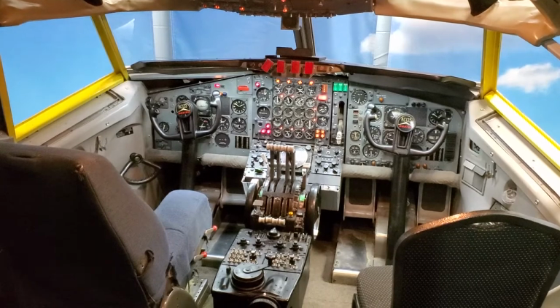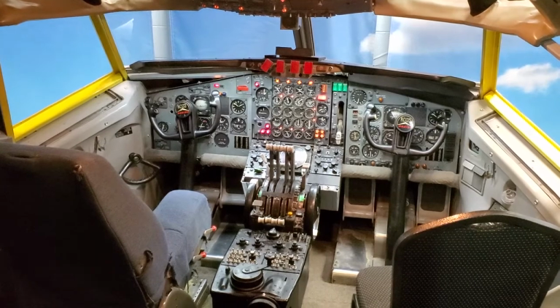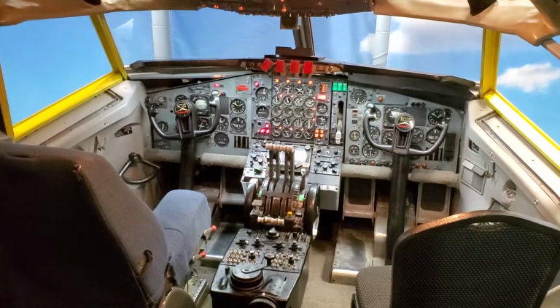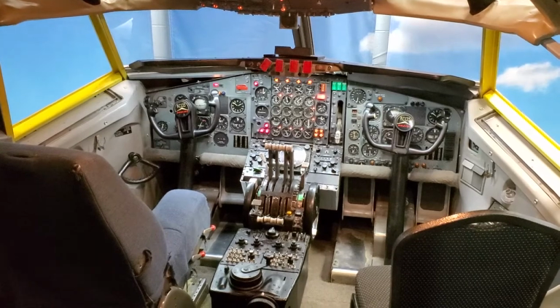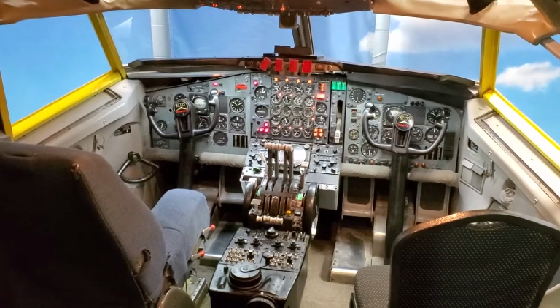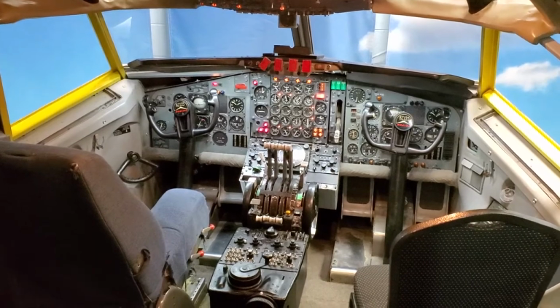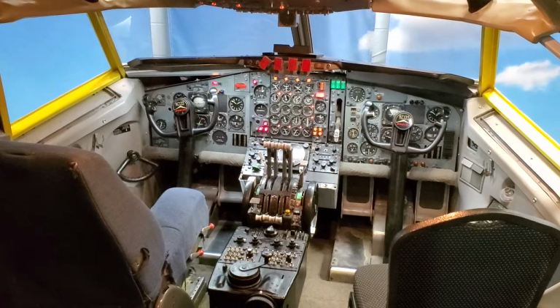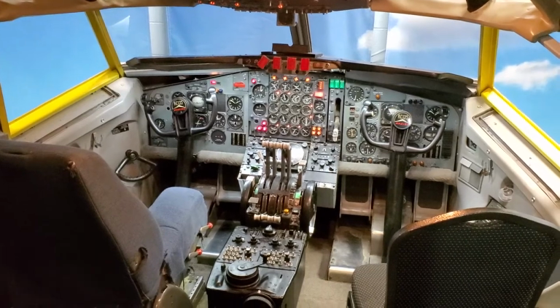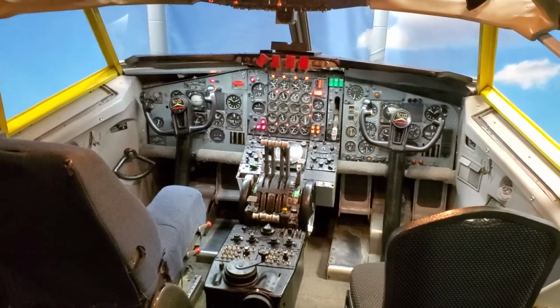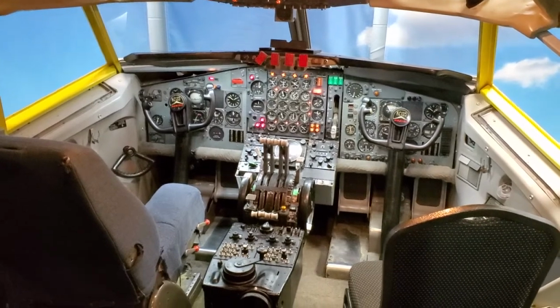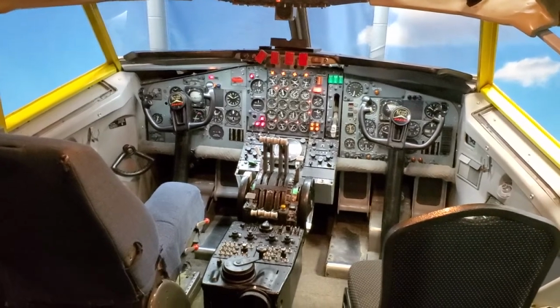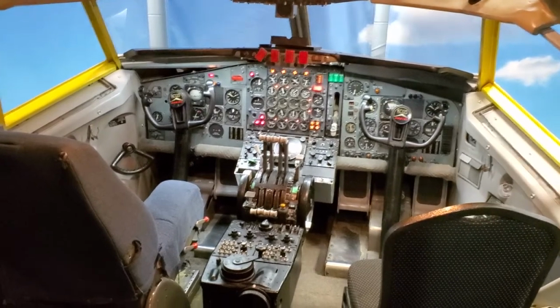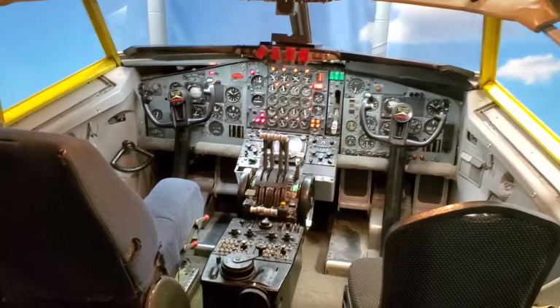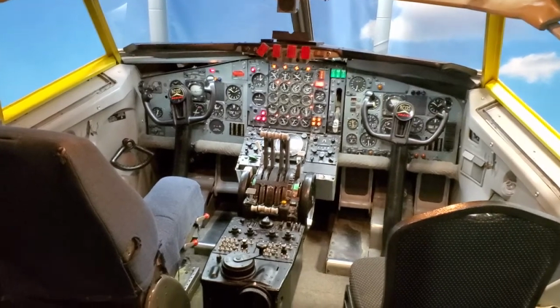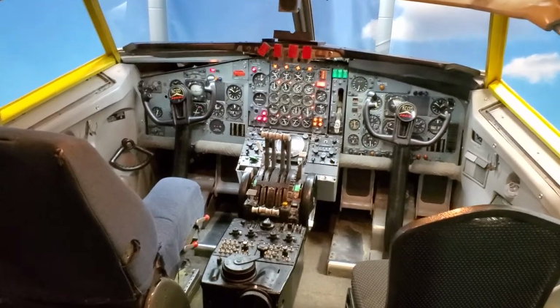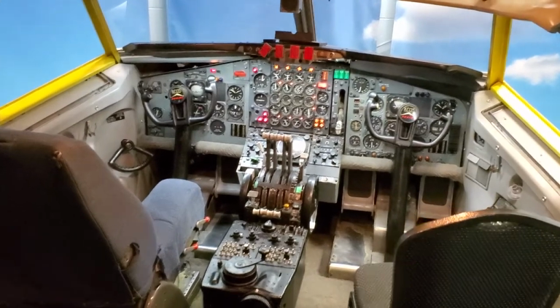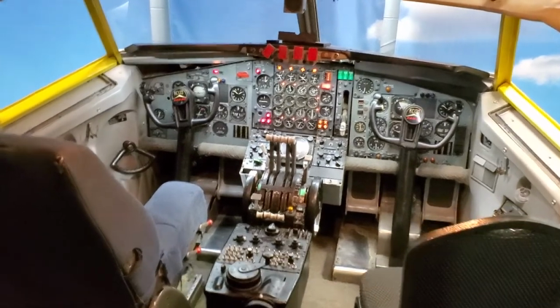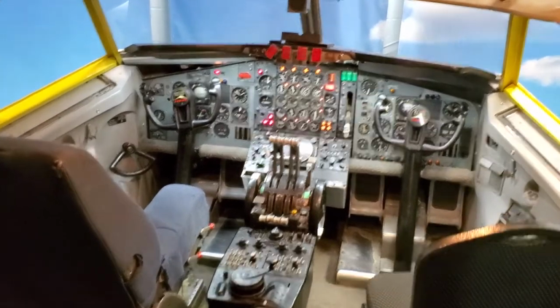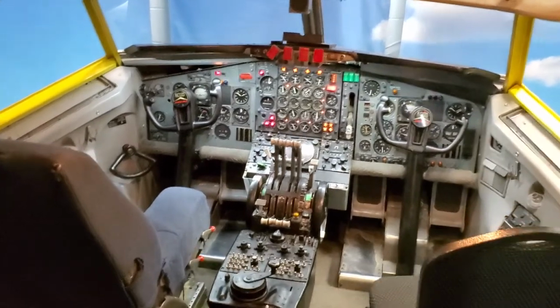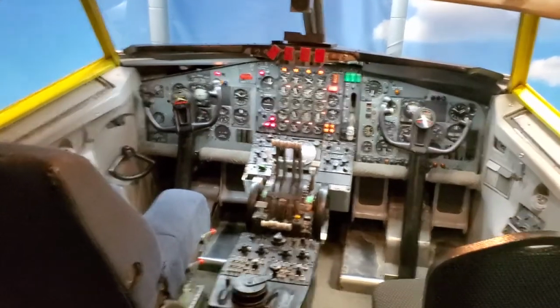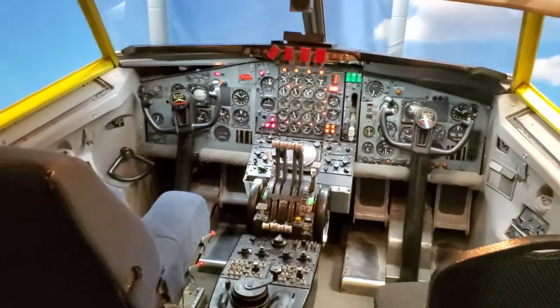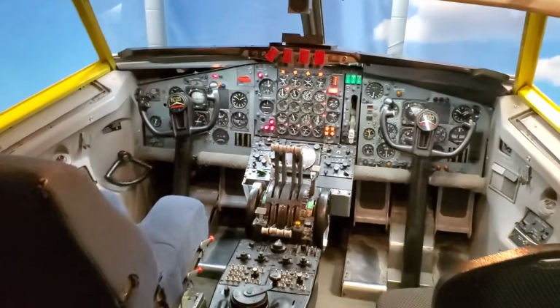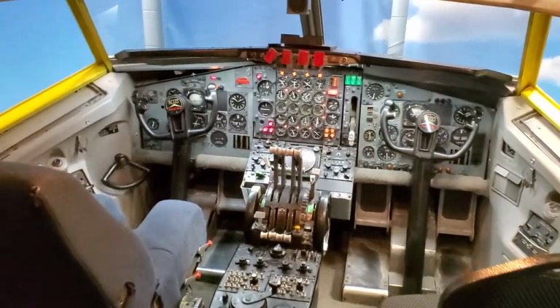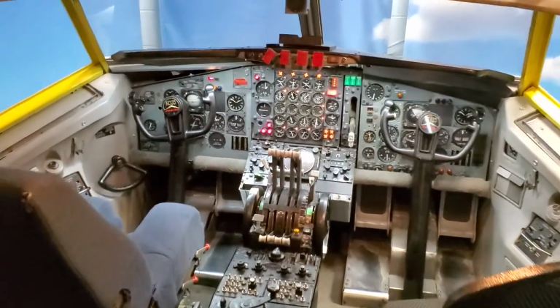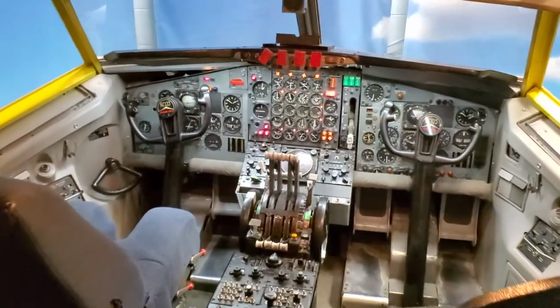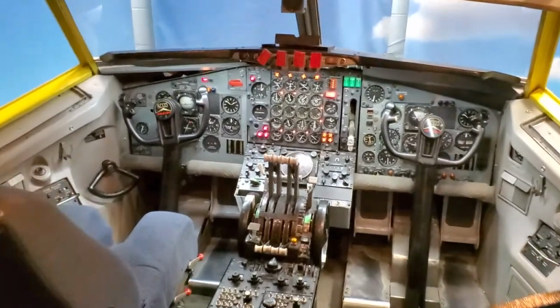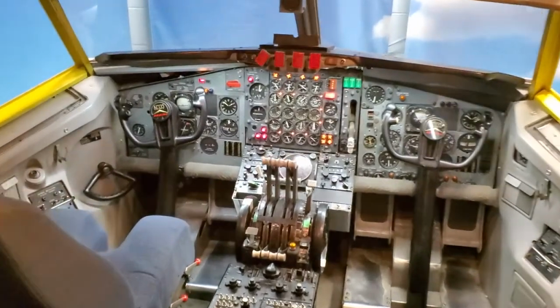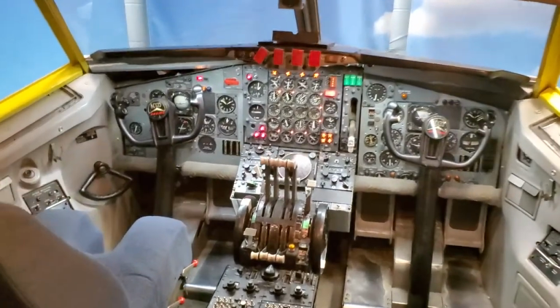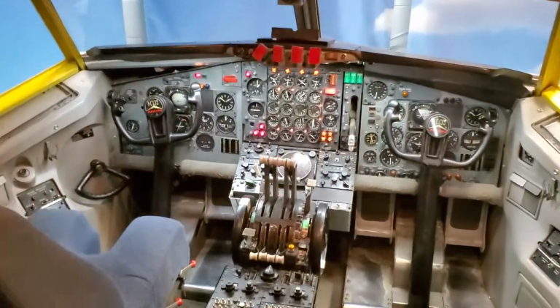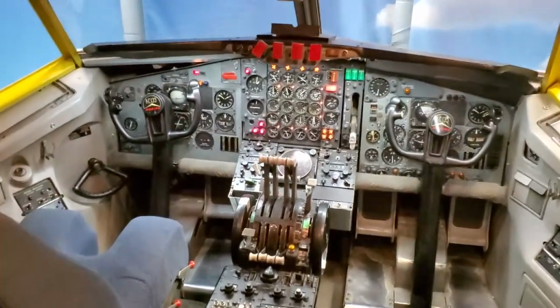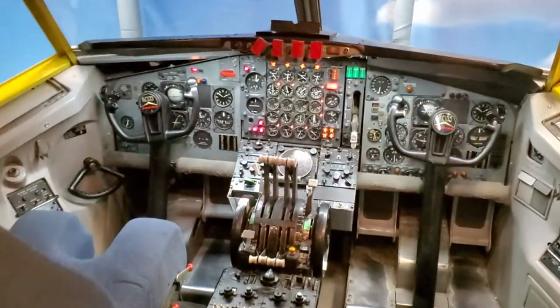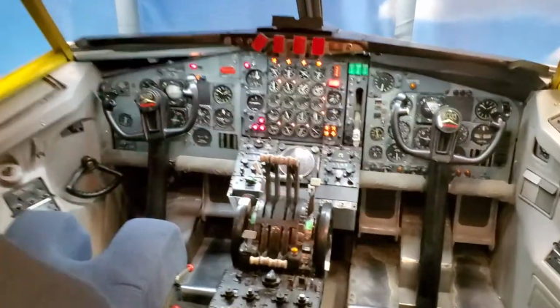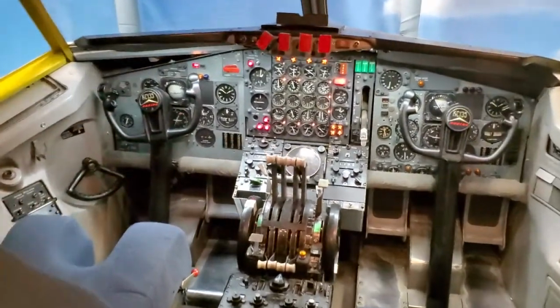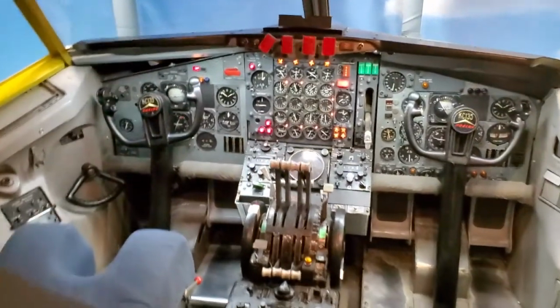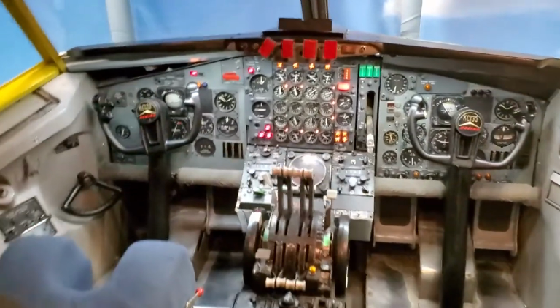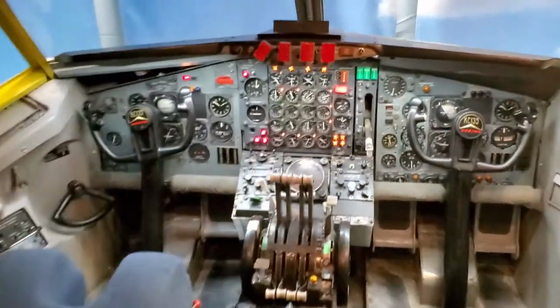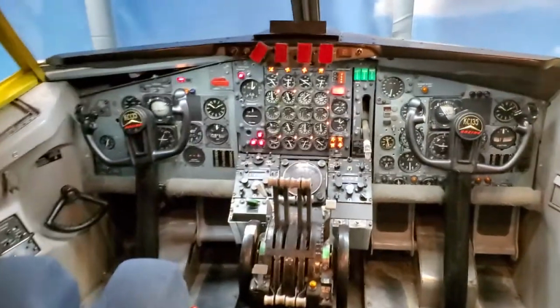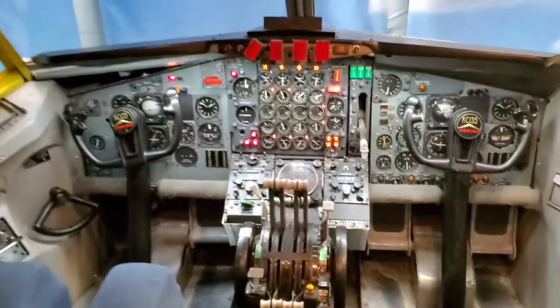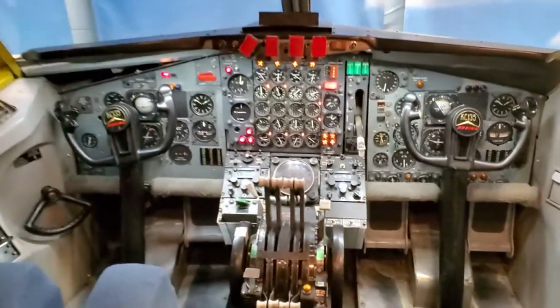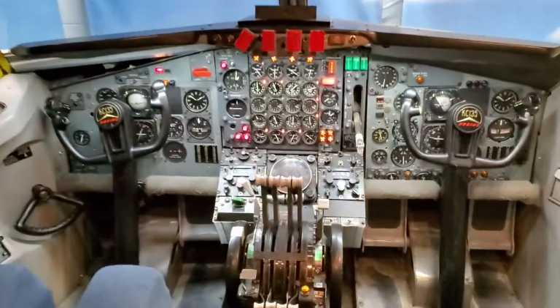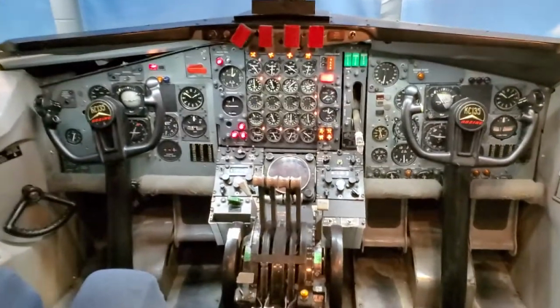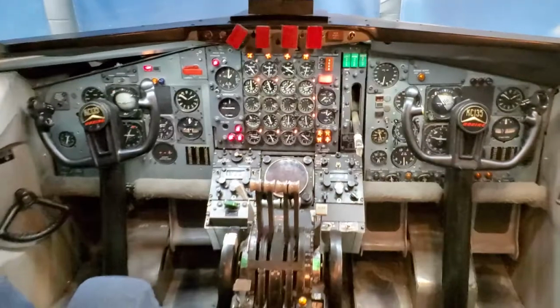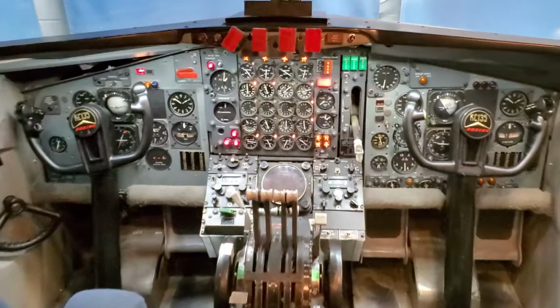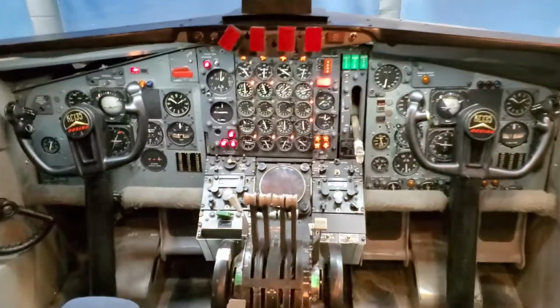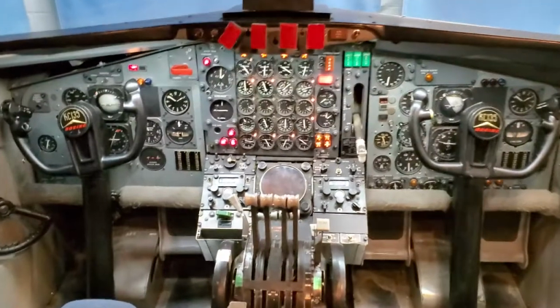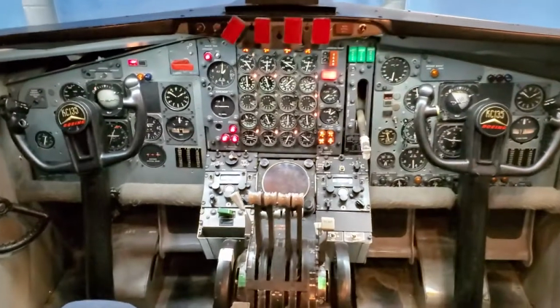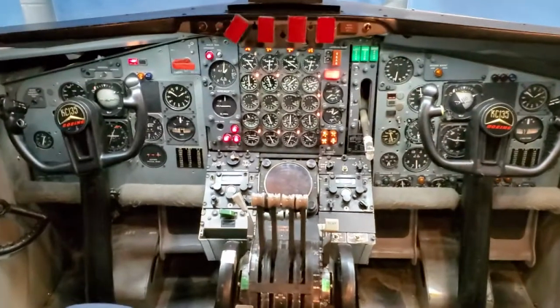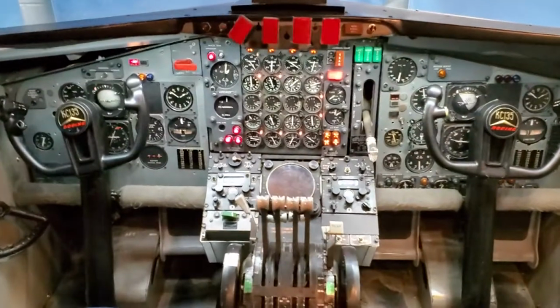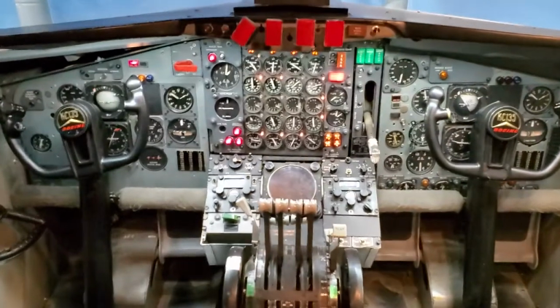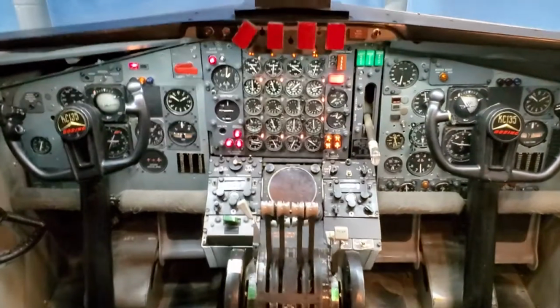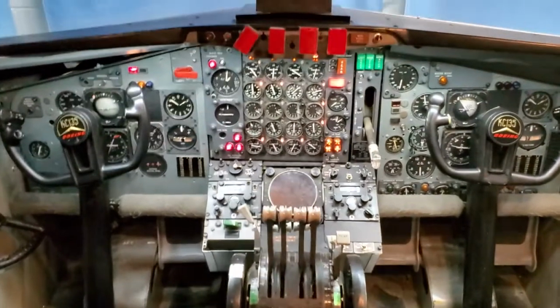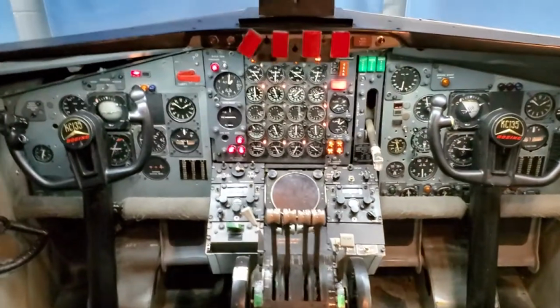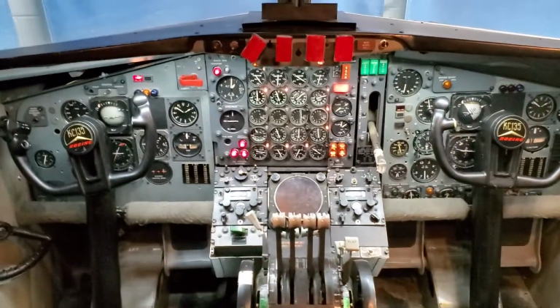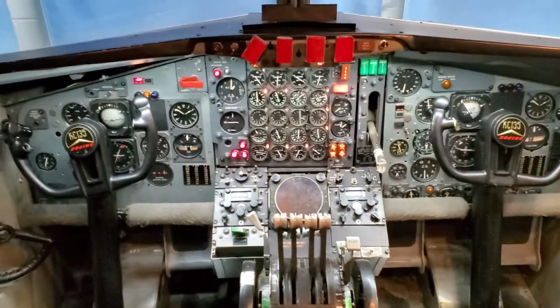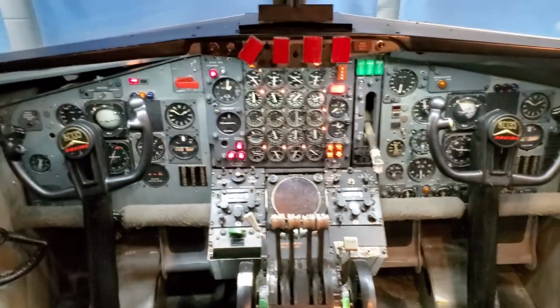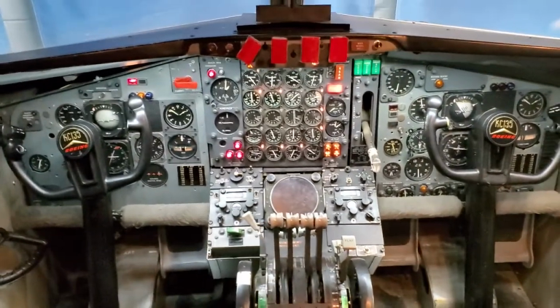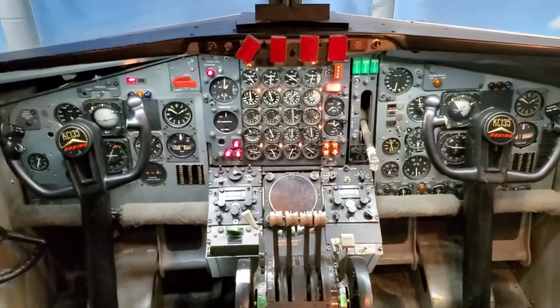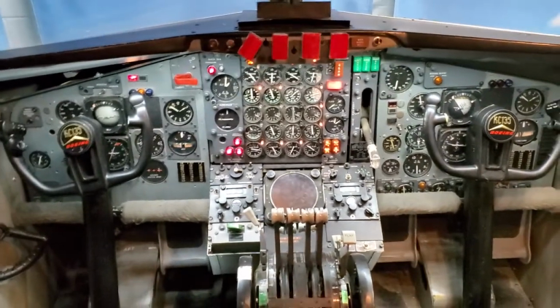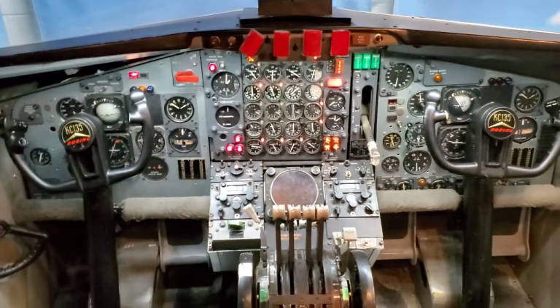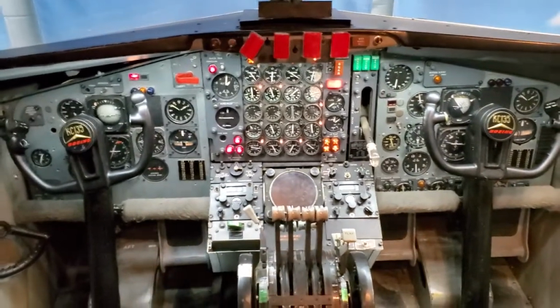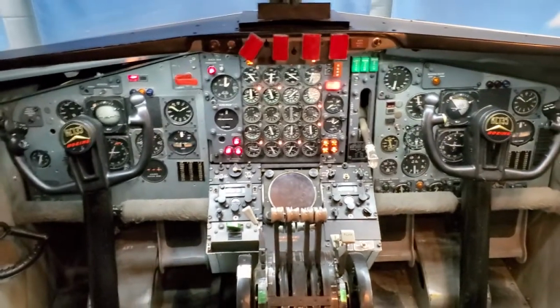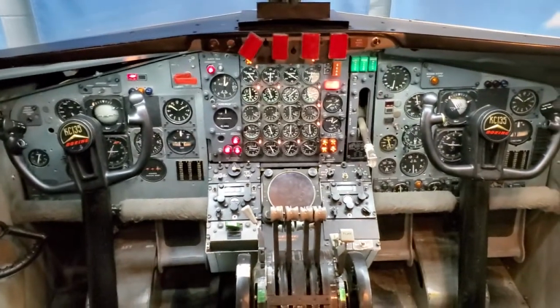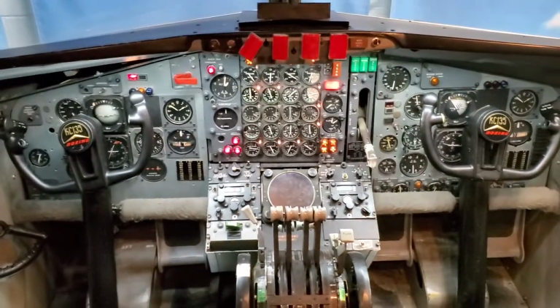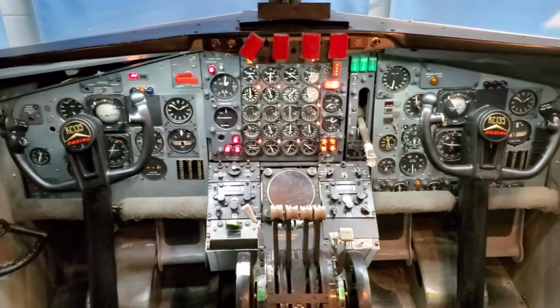A friend of mine, Terry, was assigned to the KC-135. Terry, does this look familiar?